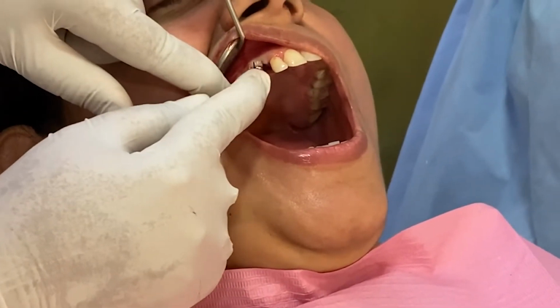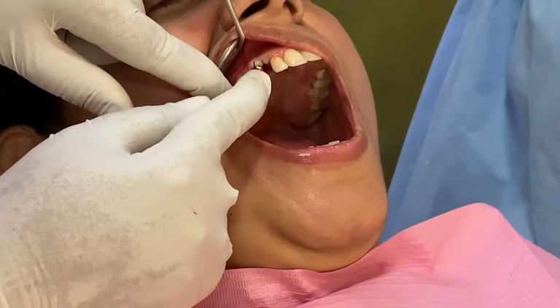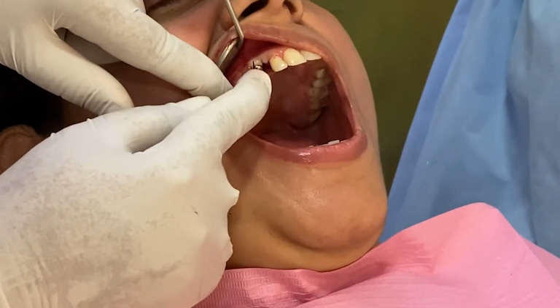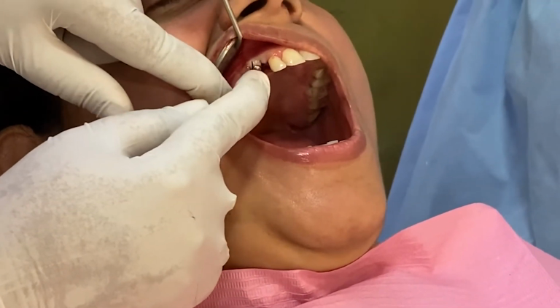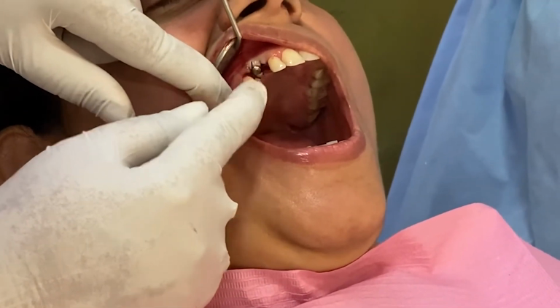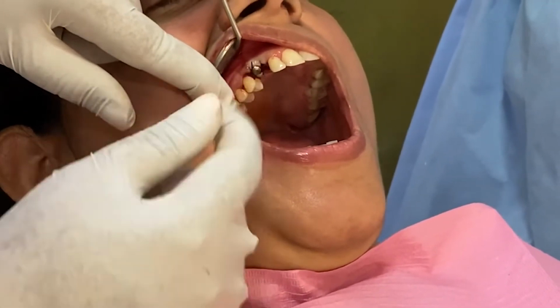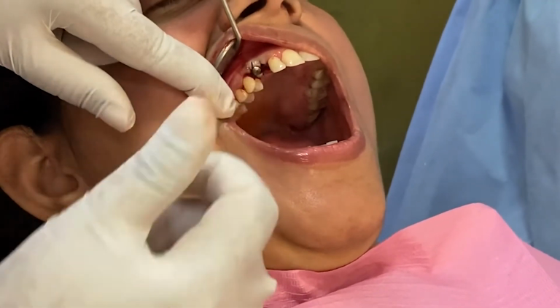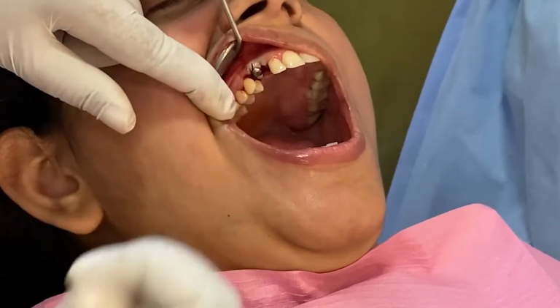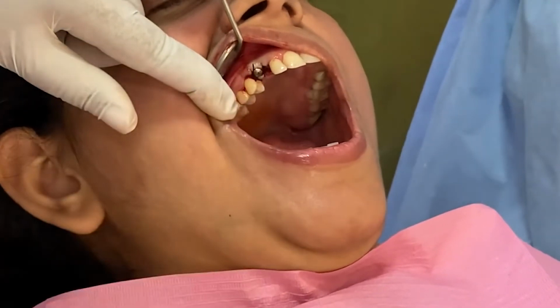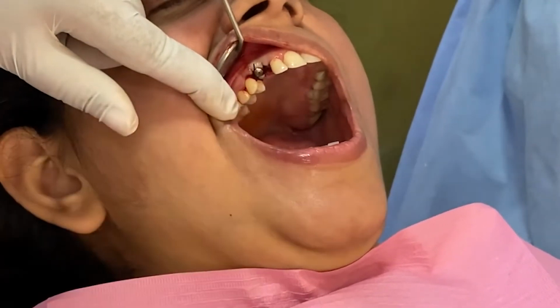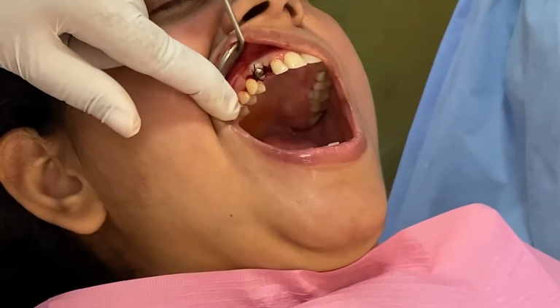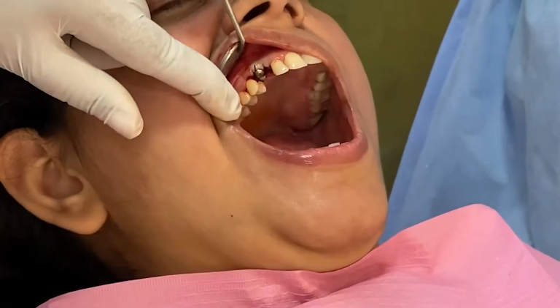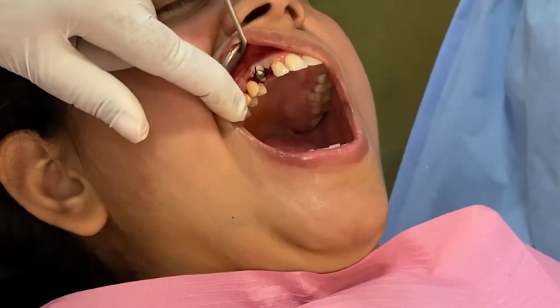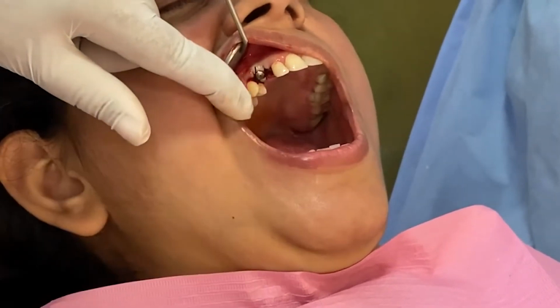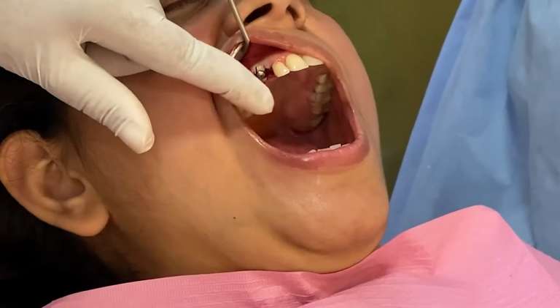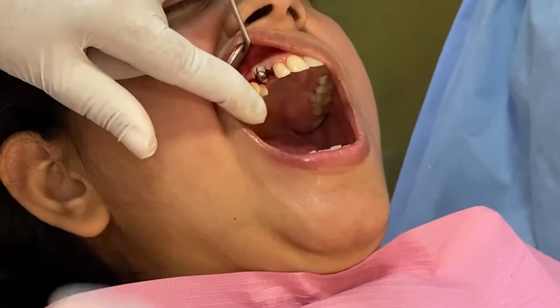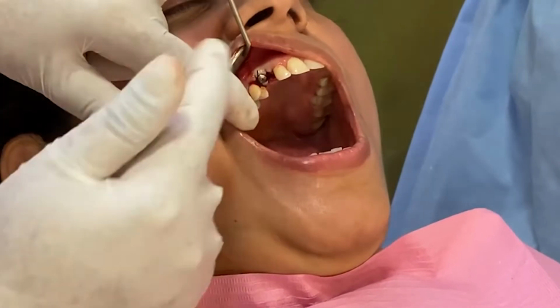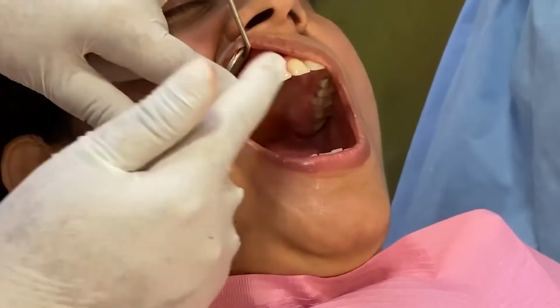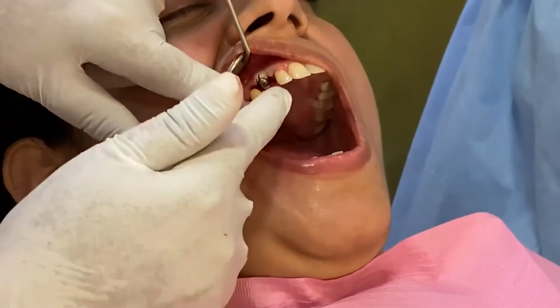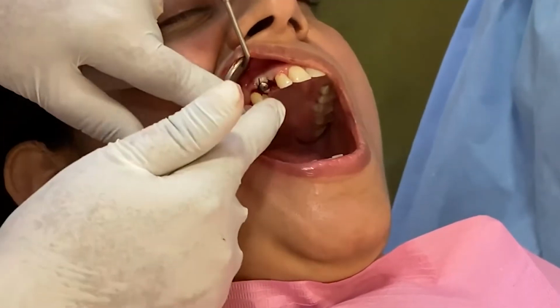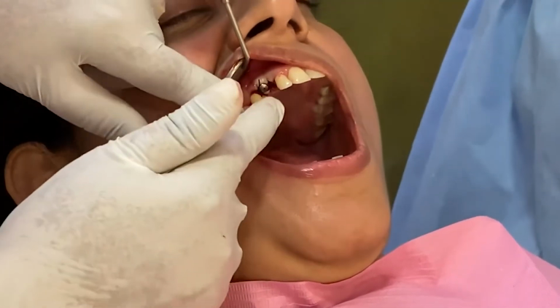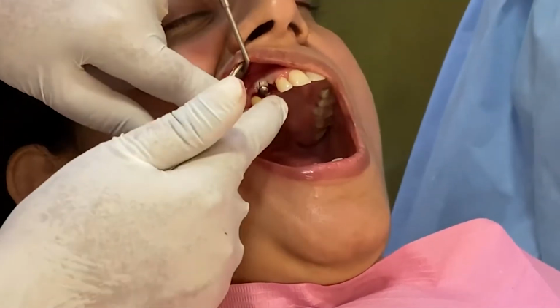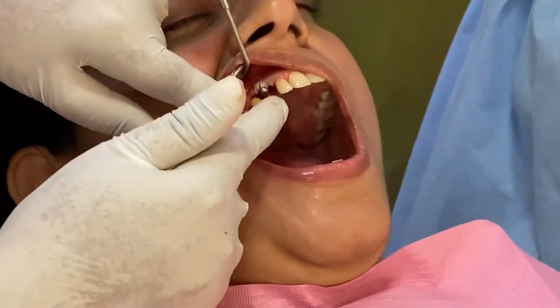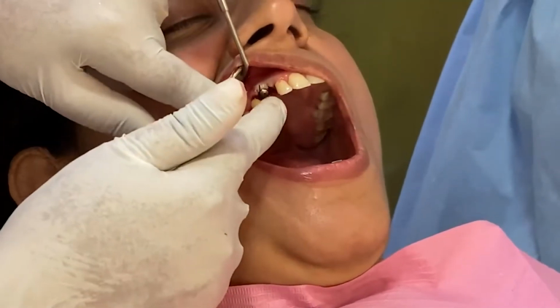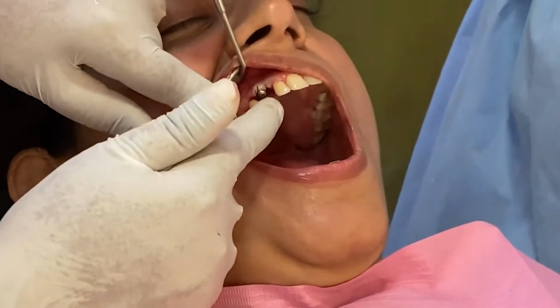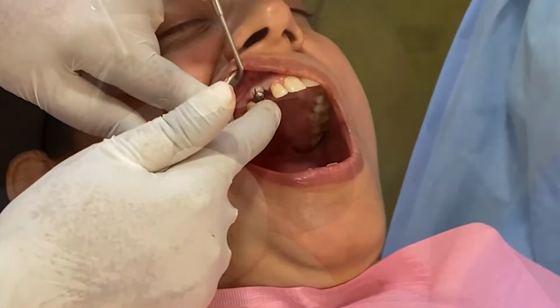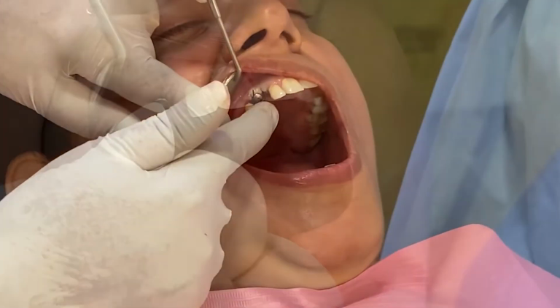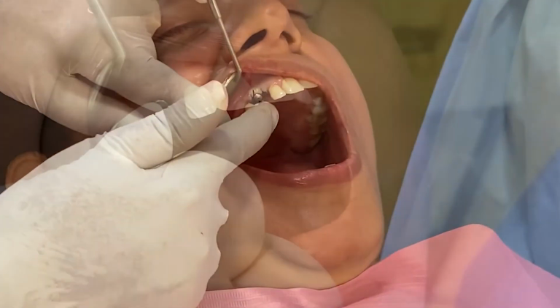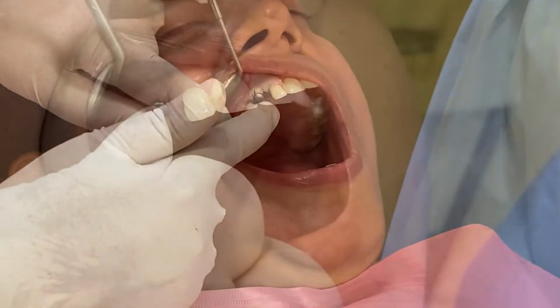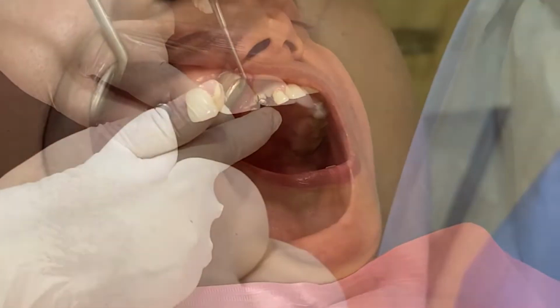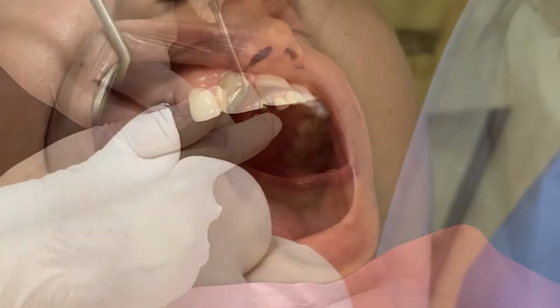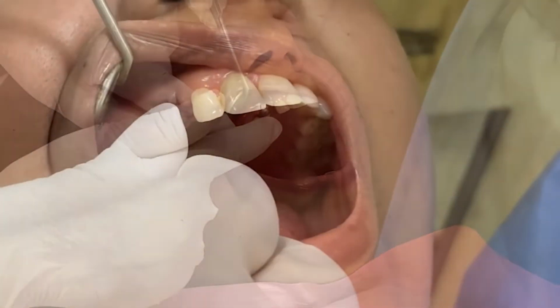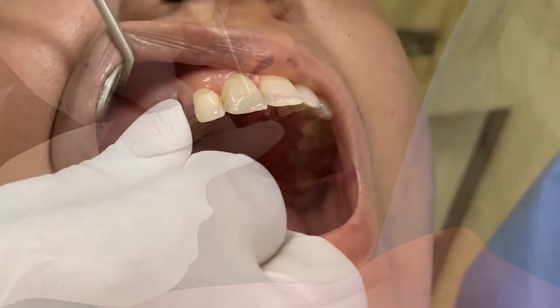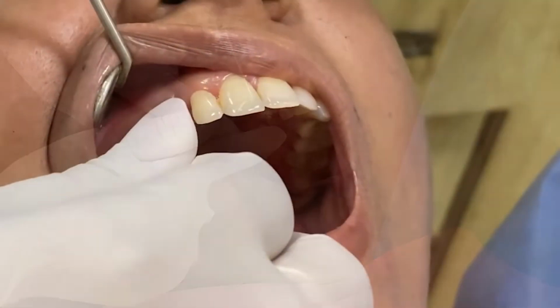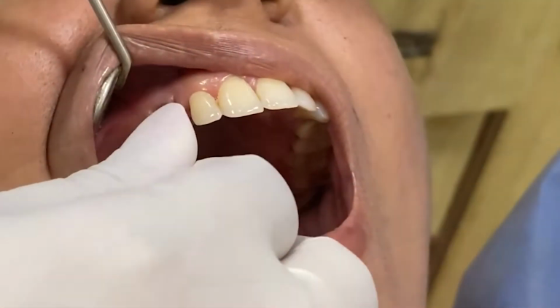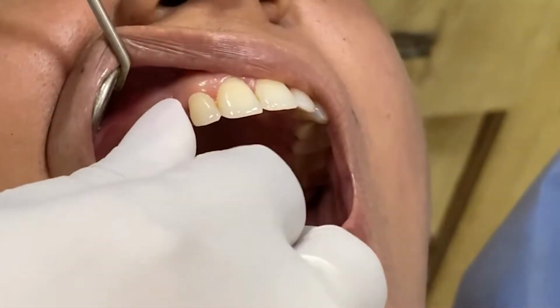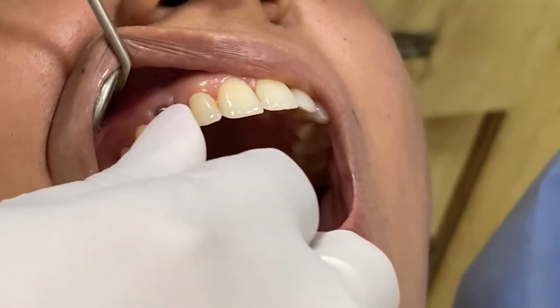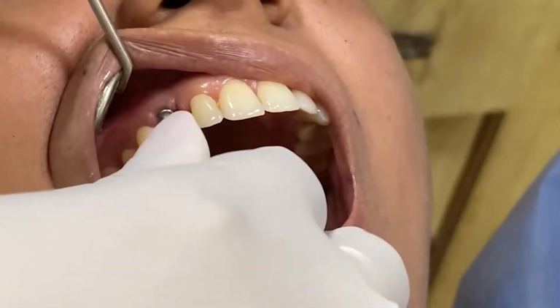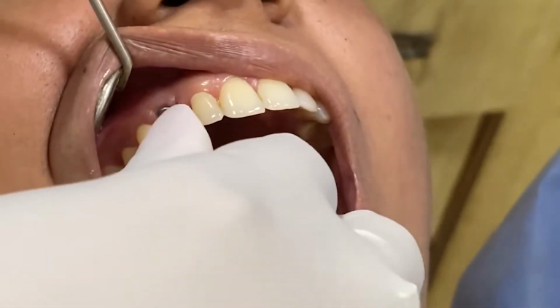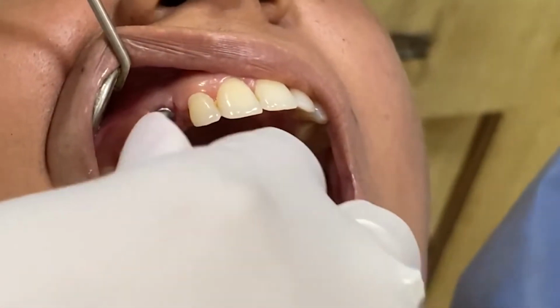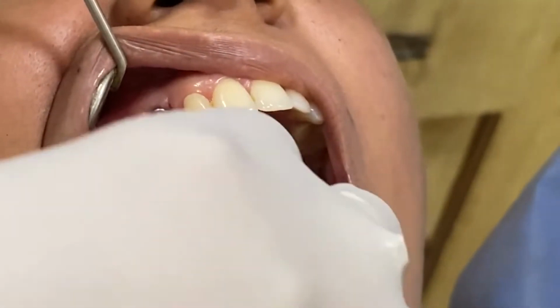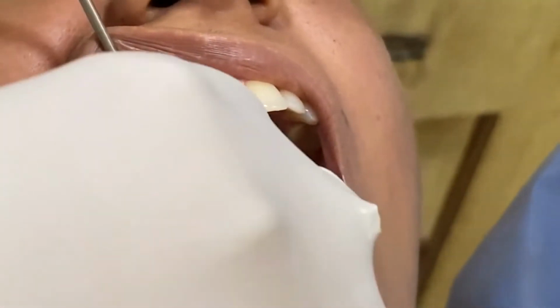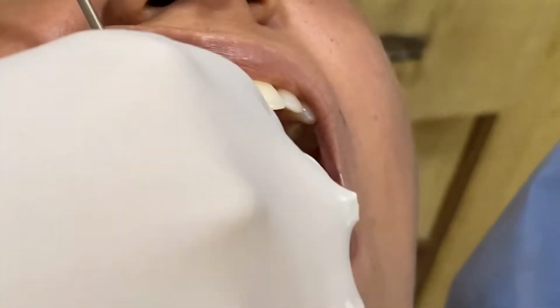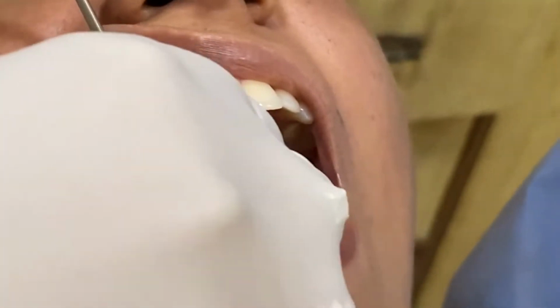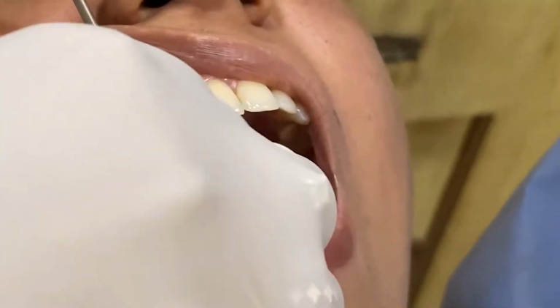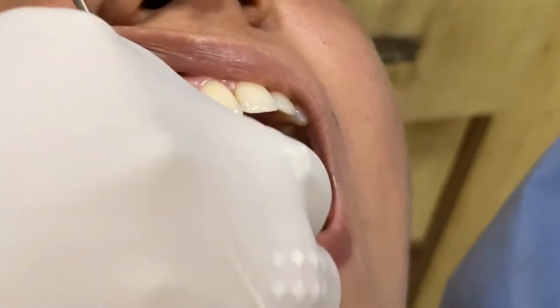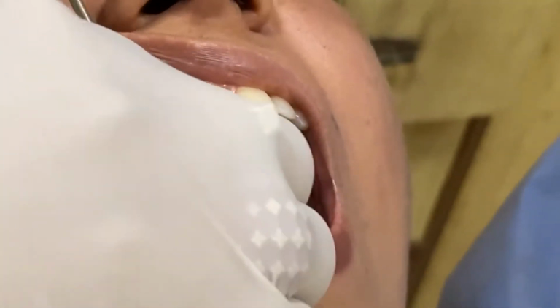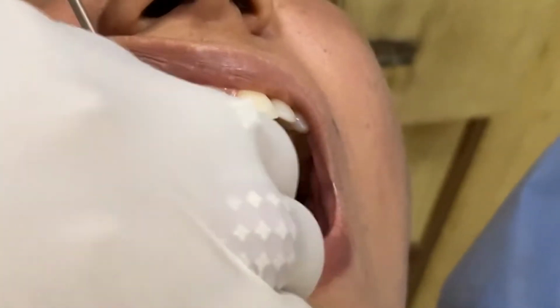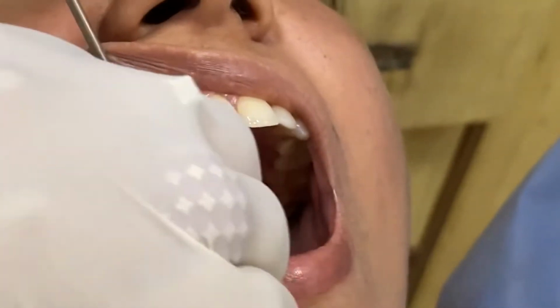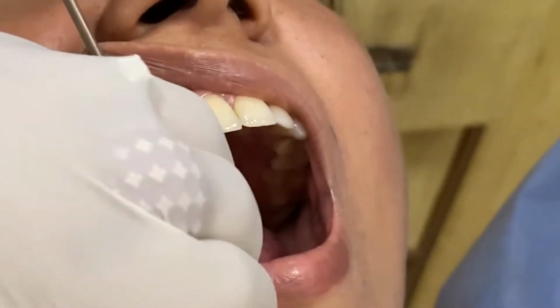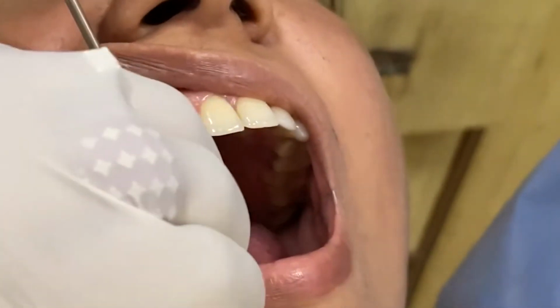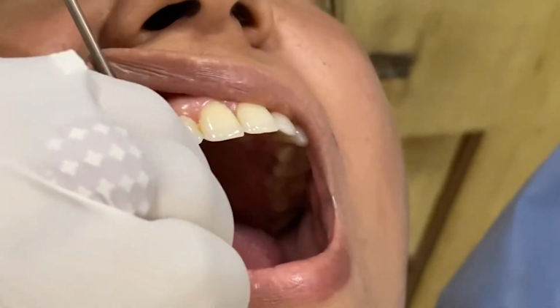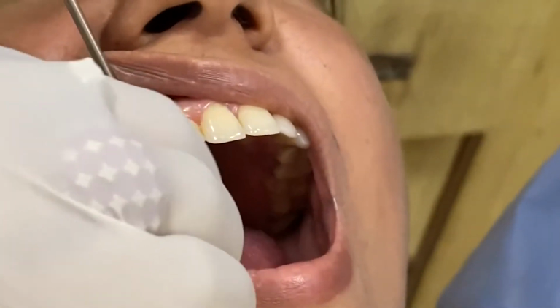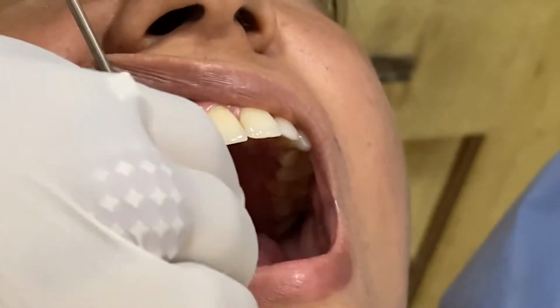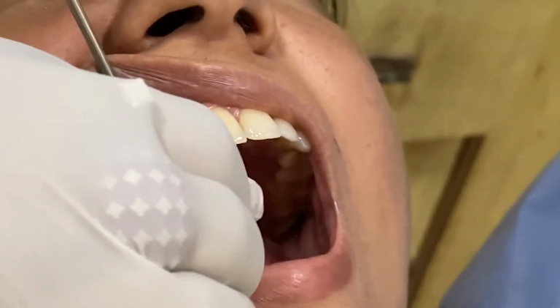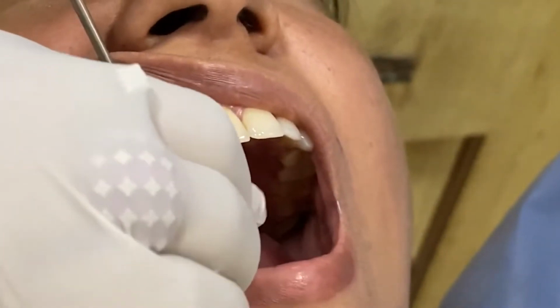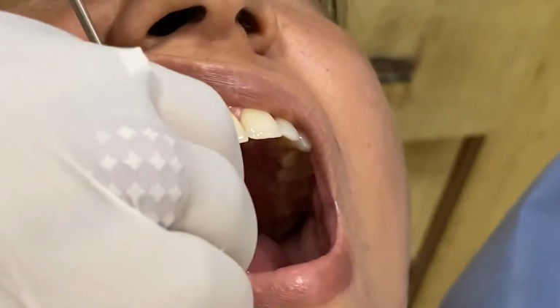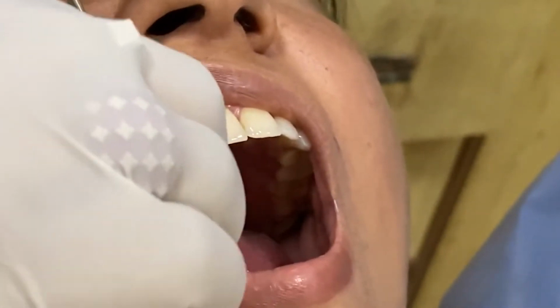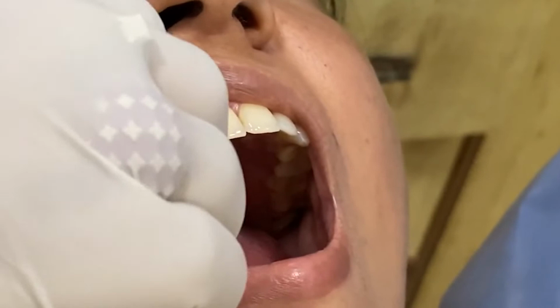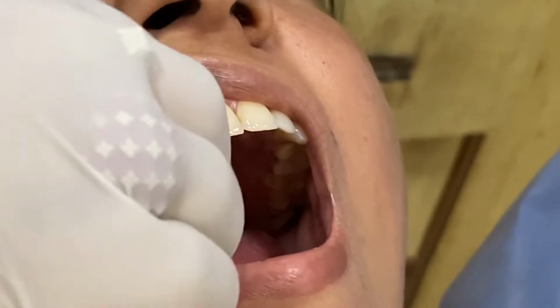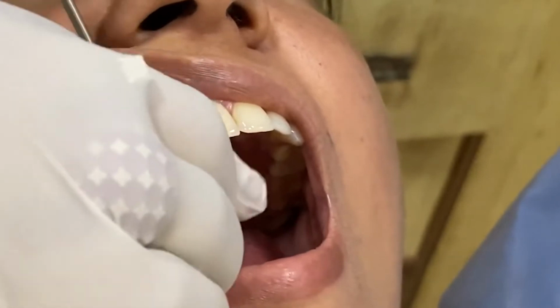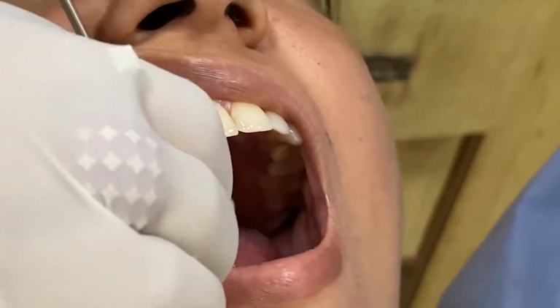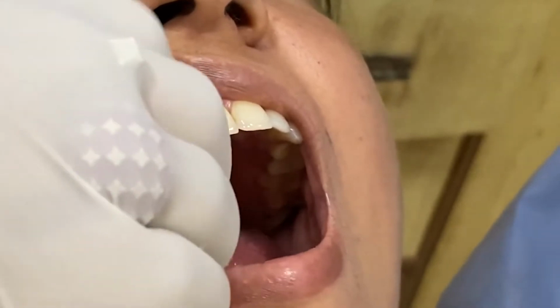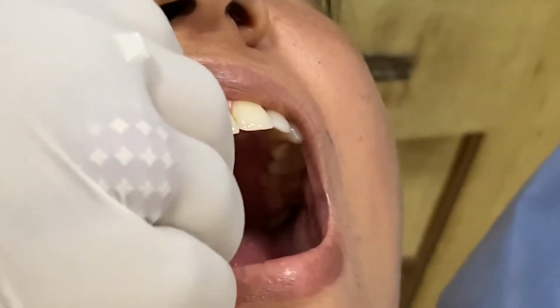Next time we will remove the sutures, remove the healing collar, do the trial of the implant crown, try the abutment, and then cement the crown on.